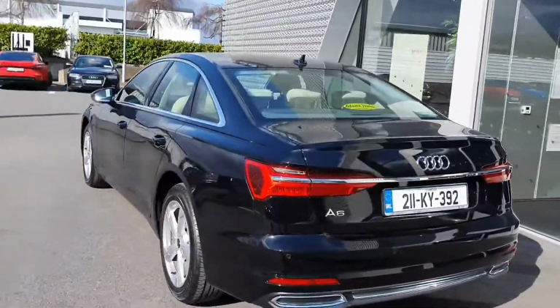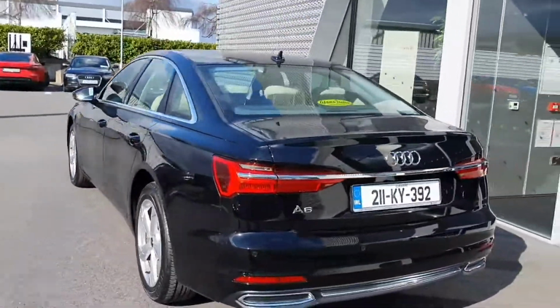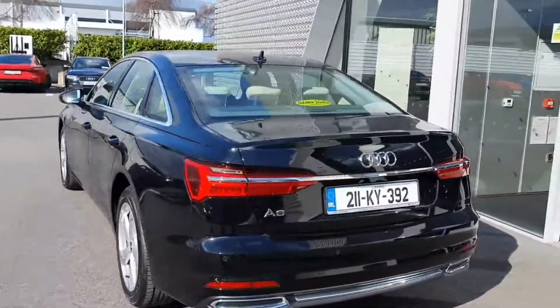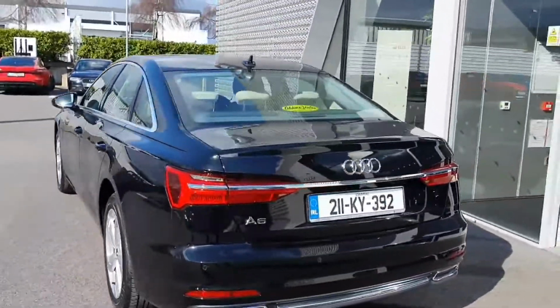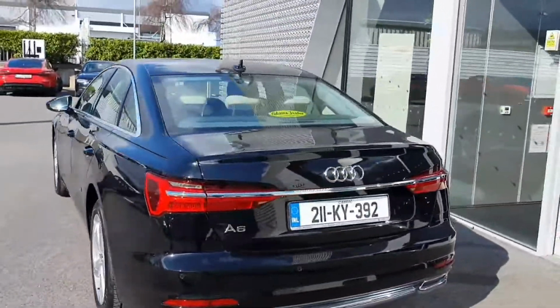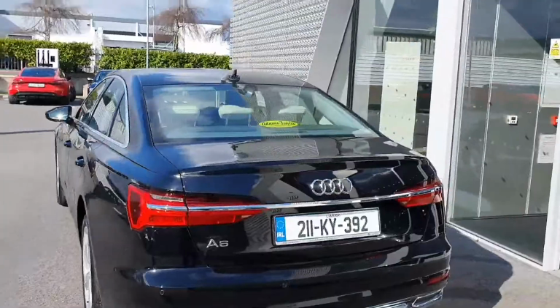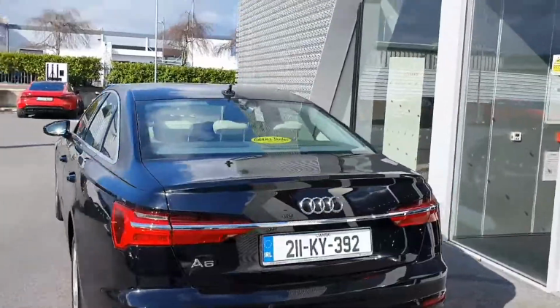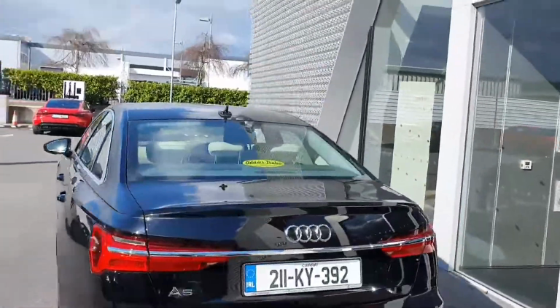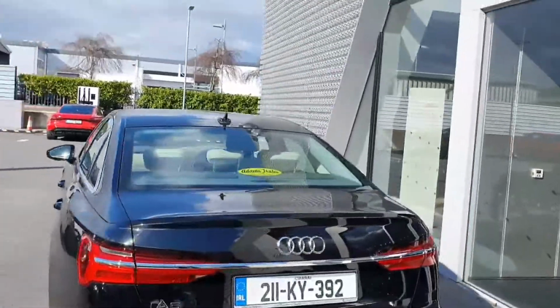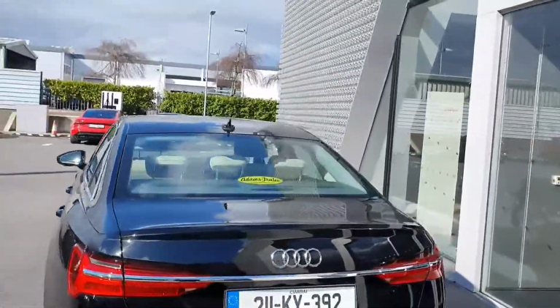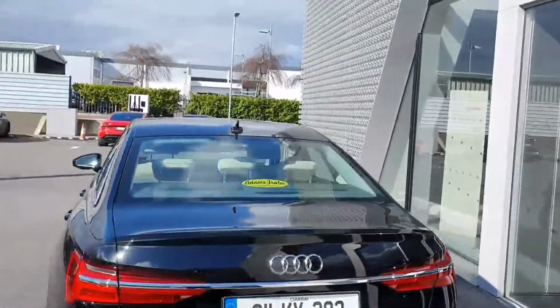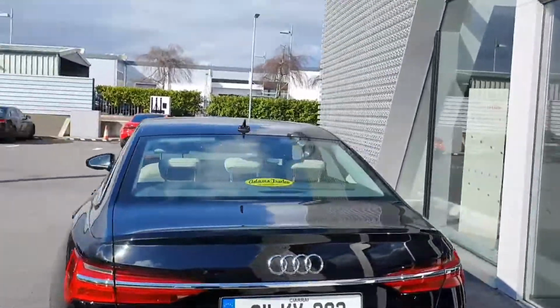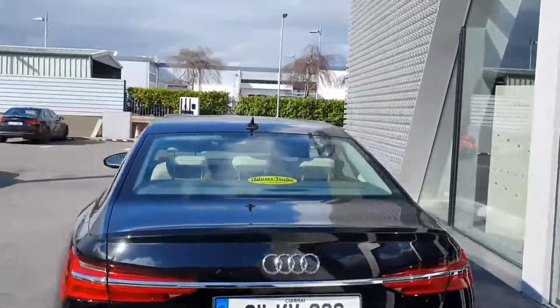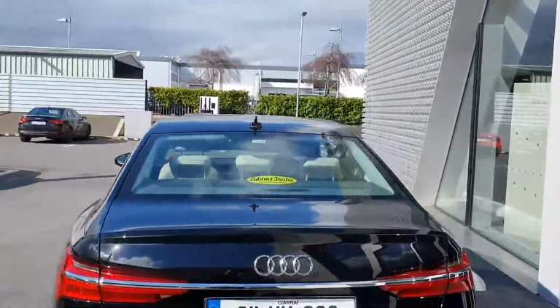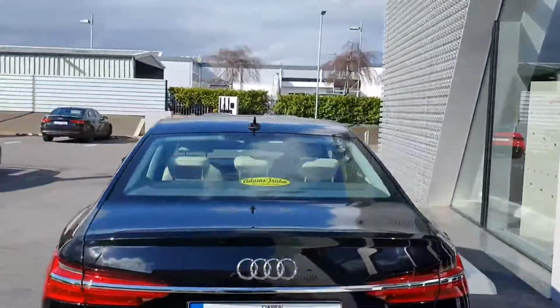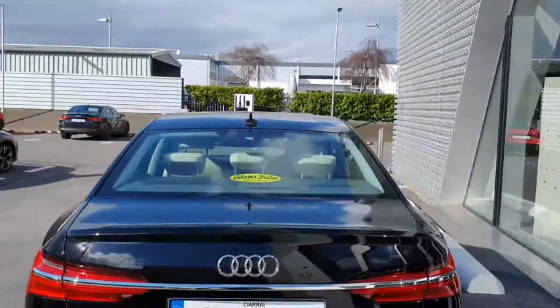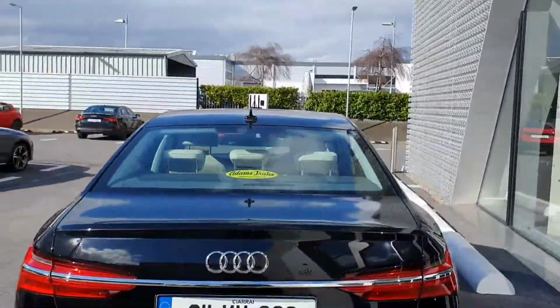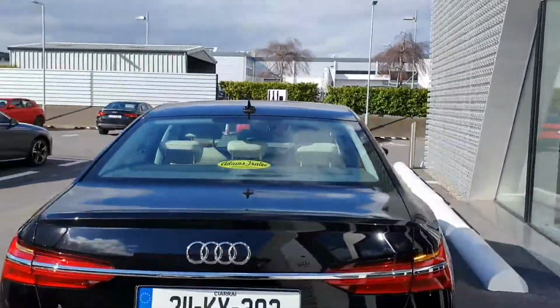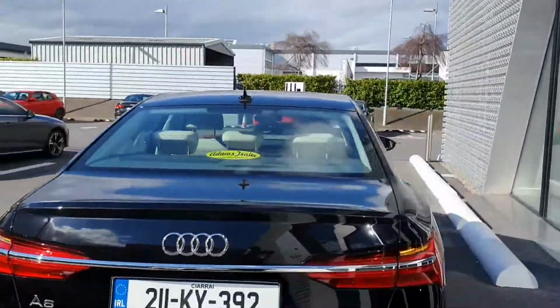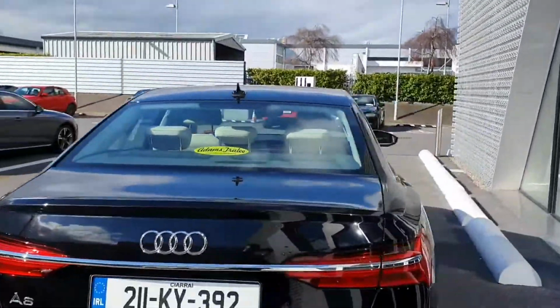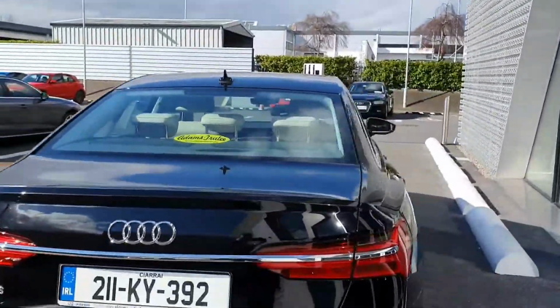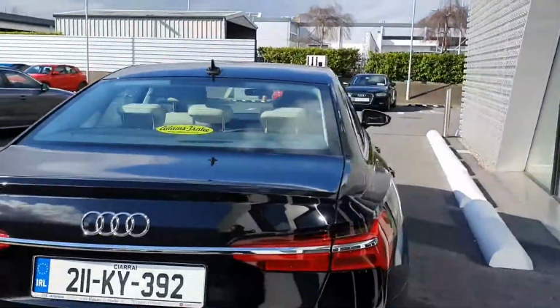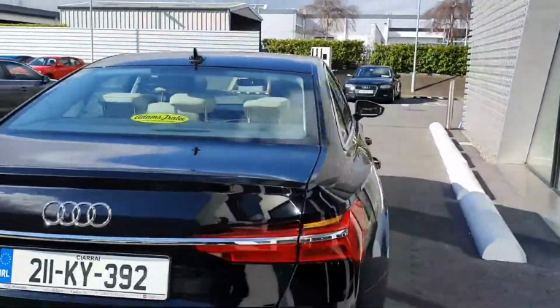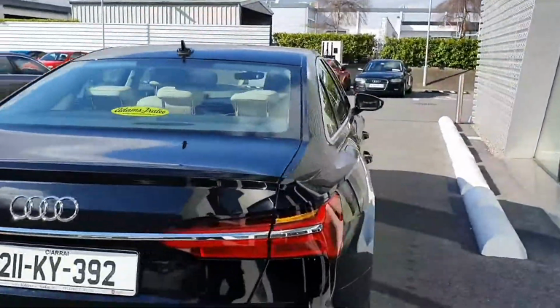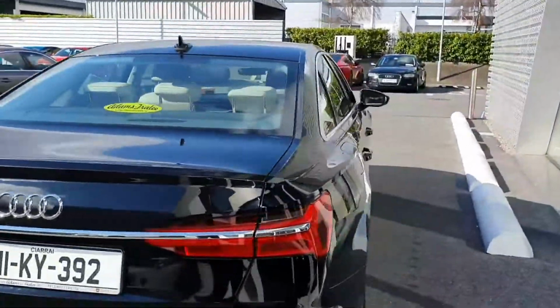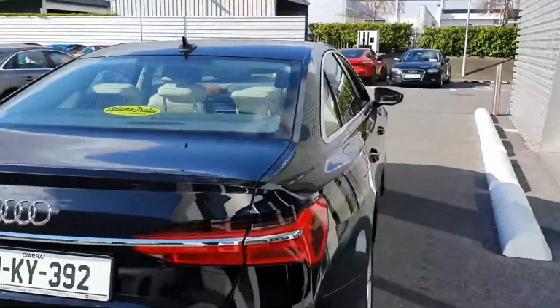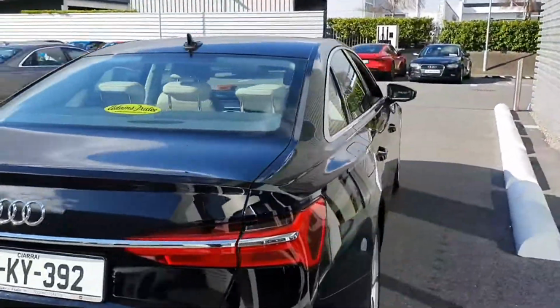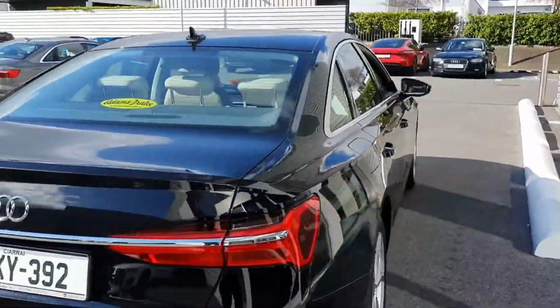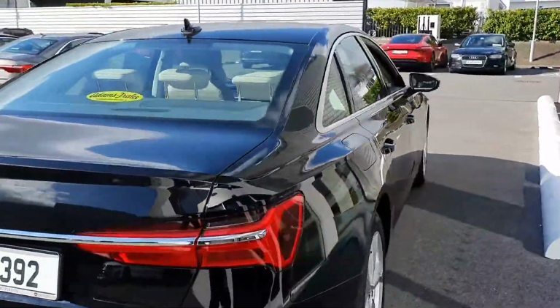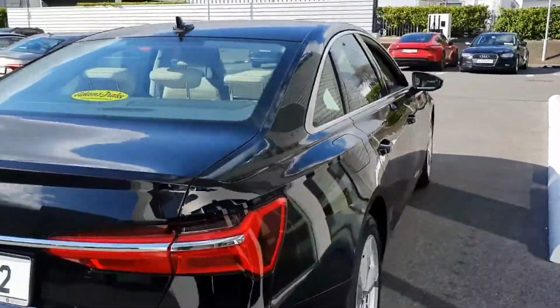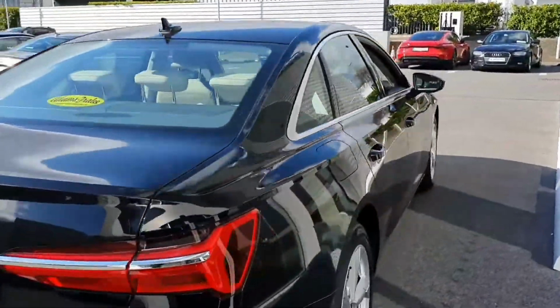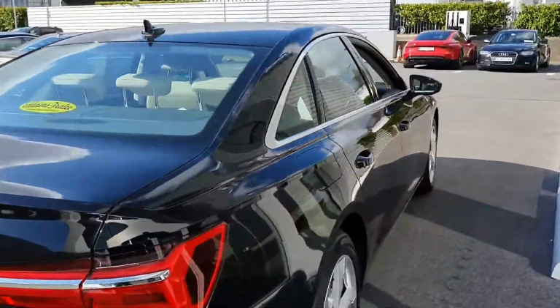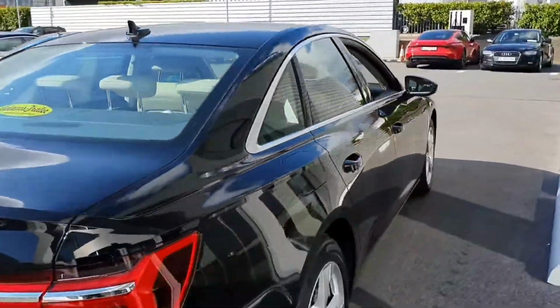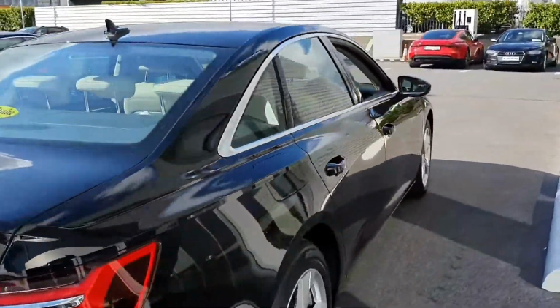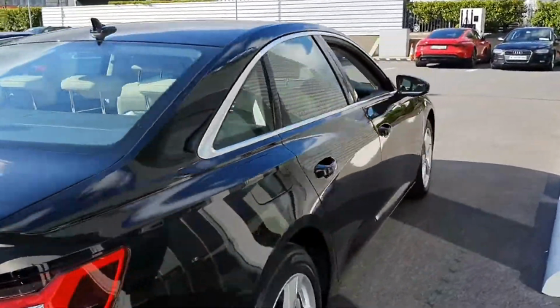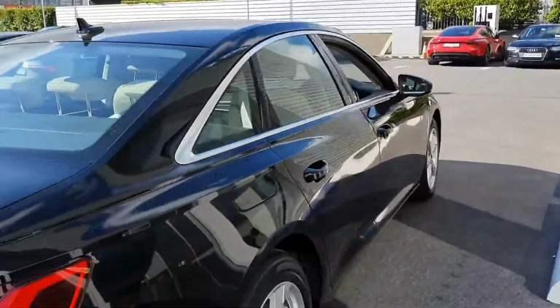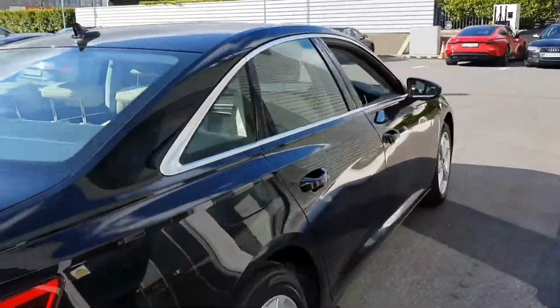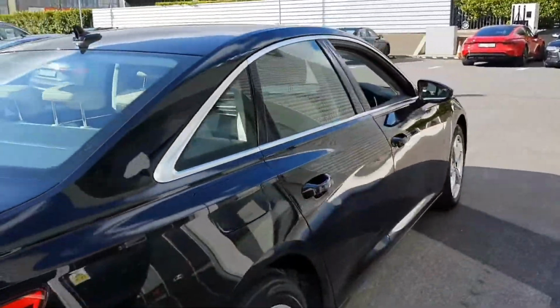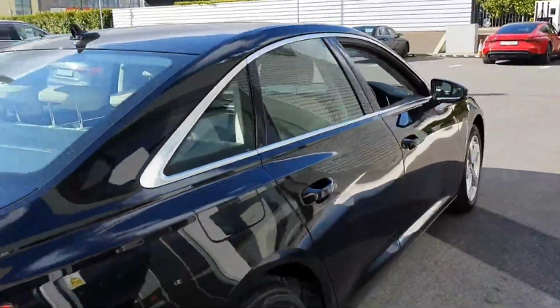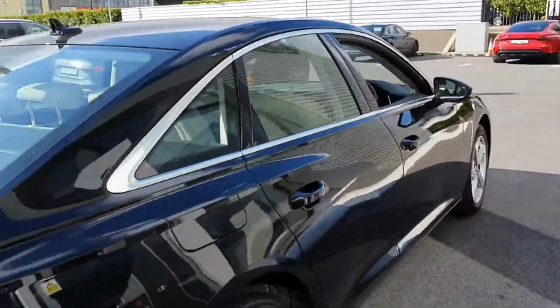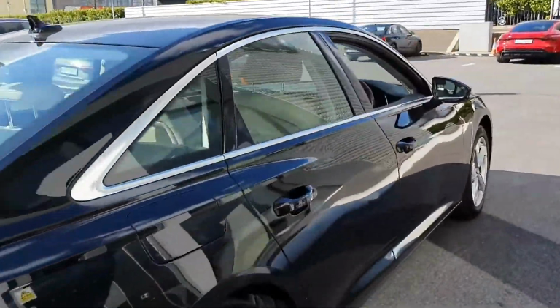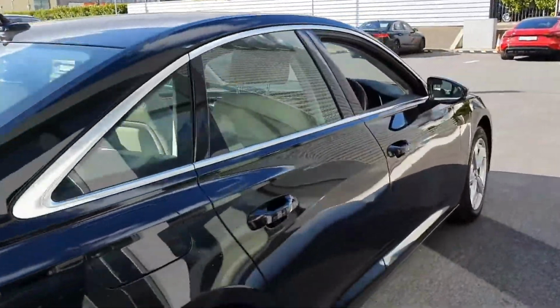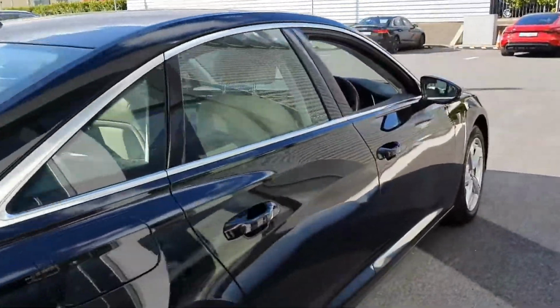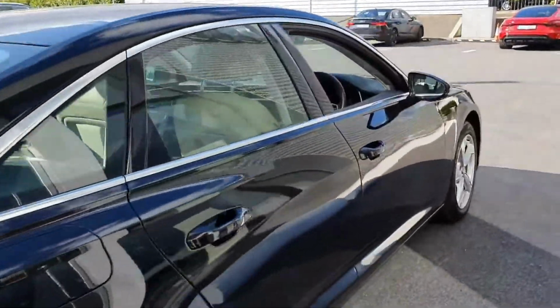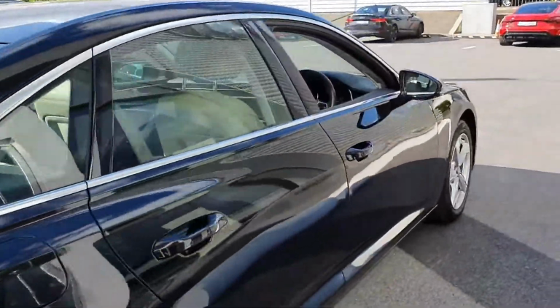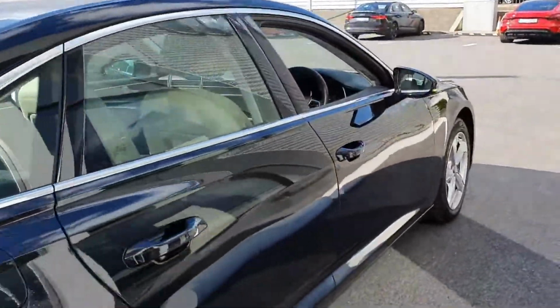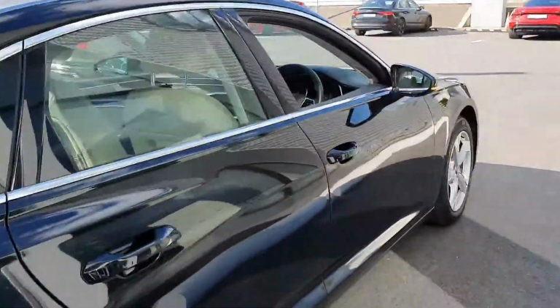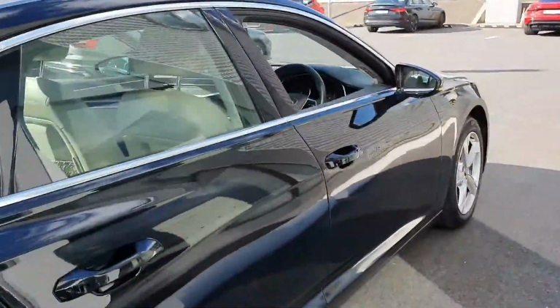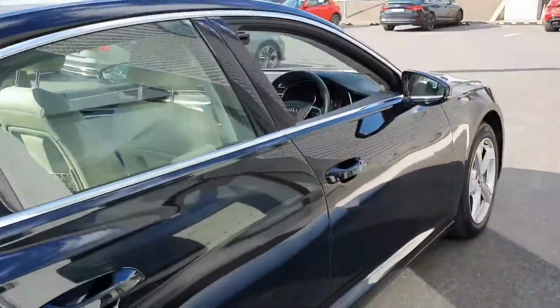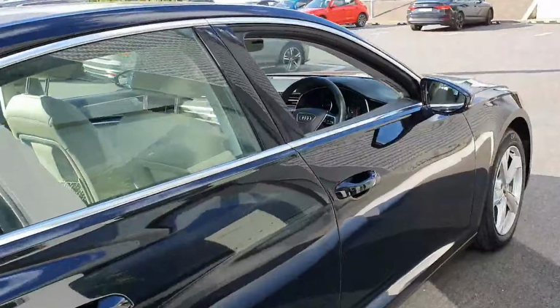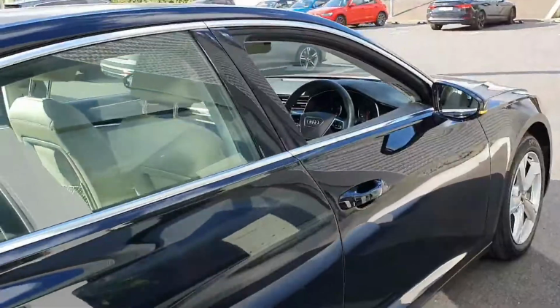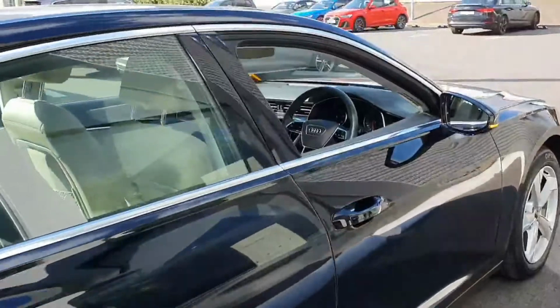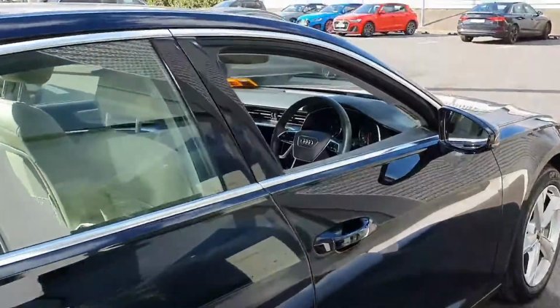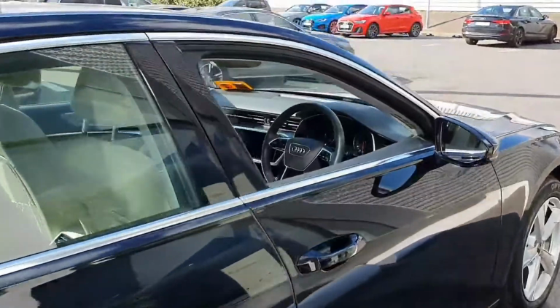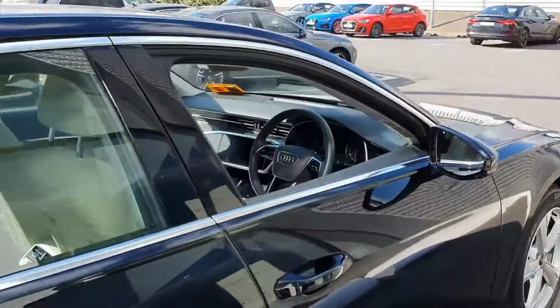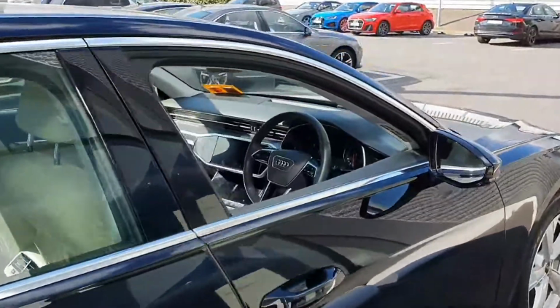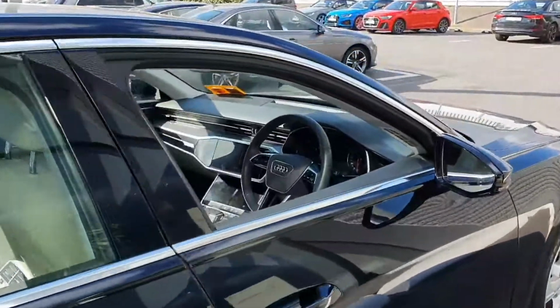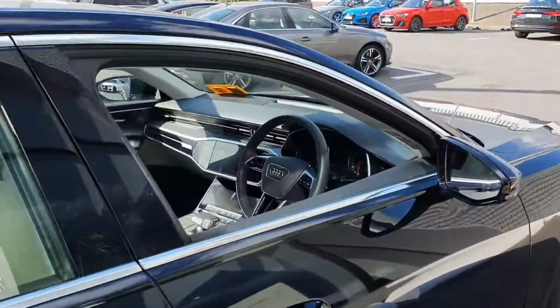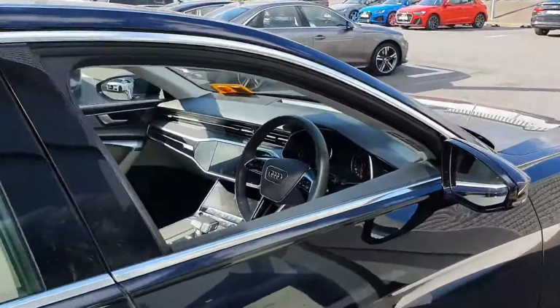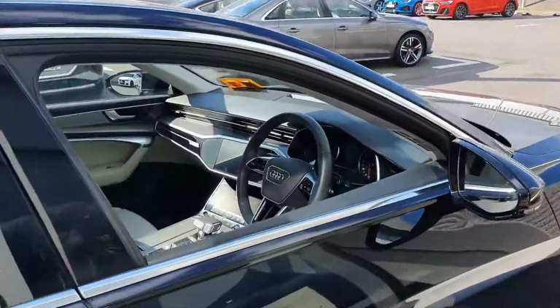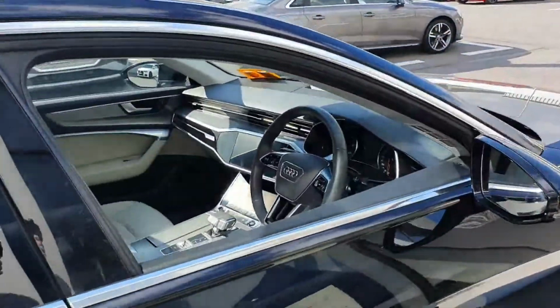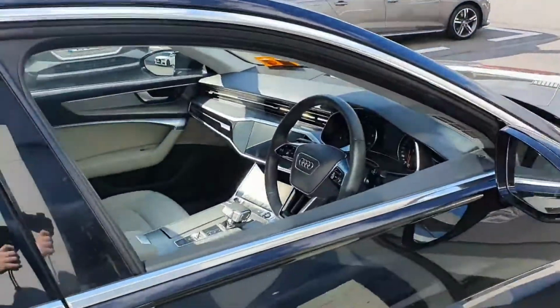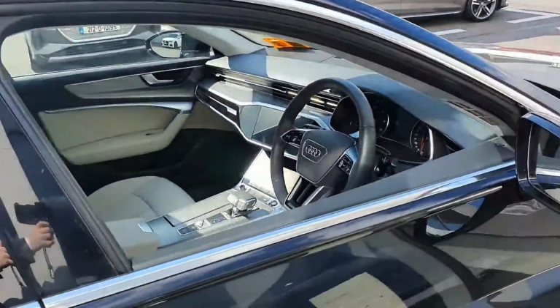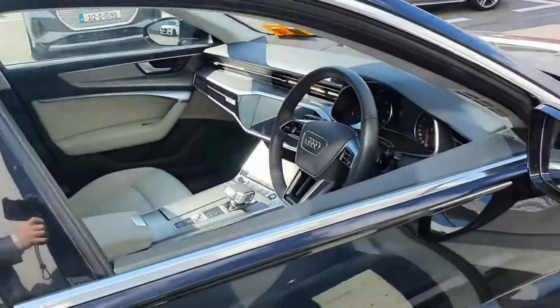Key features: we have parking sensors all around, full LED headlamps at the front, and chrome detailing around the windows and door frames.